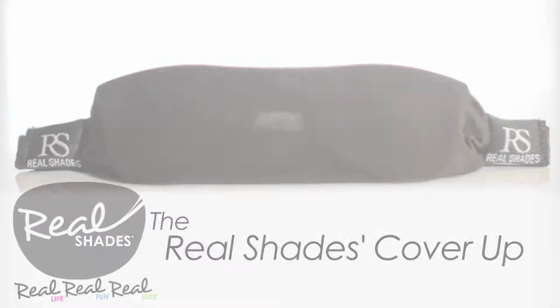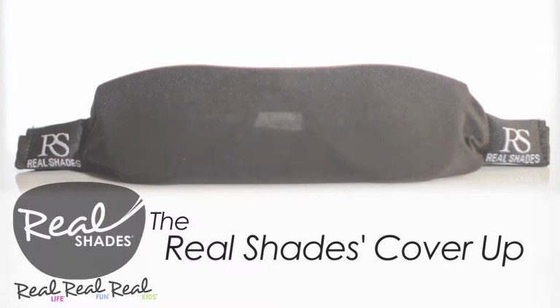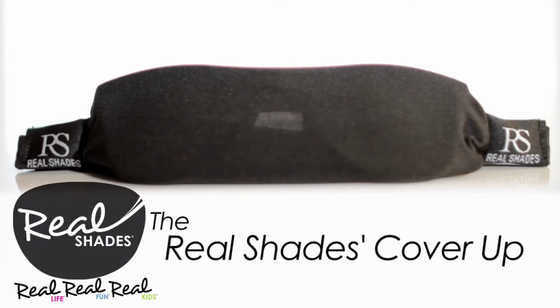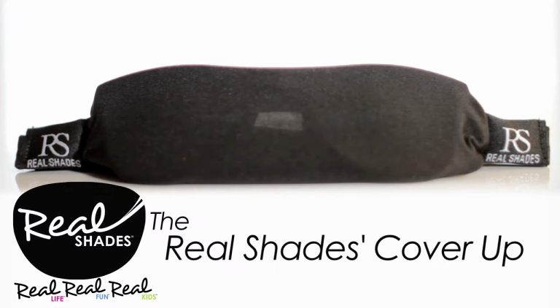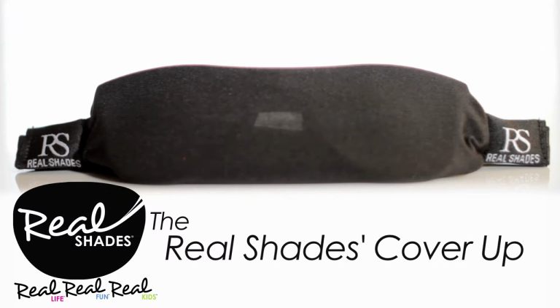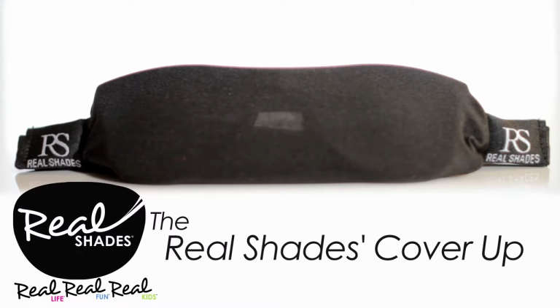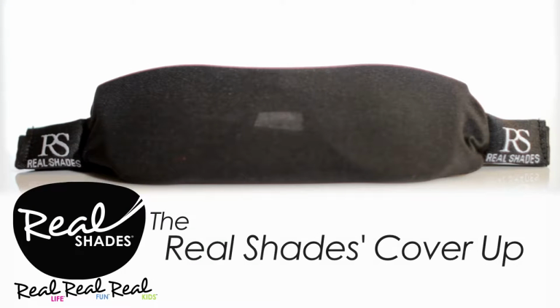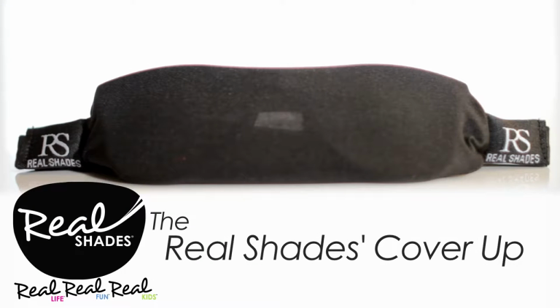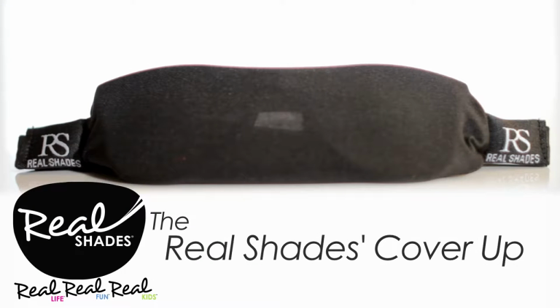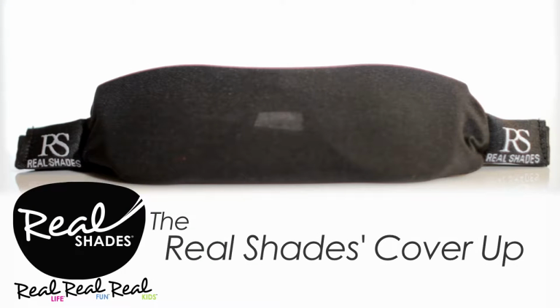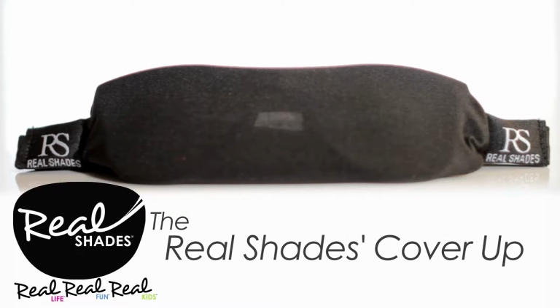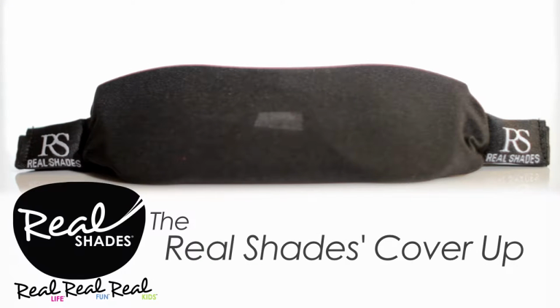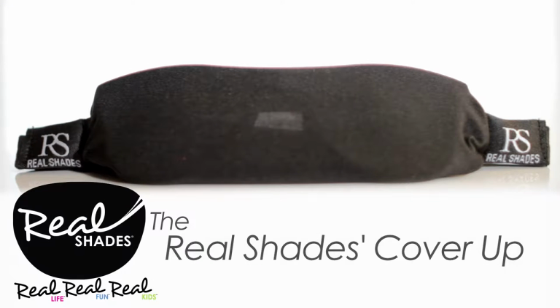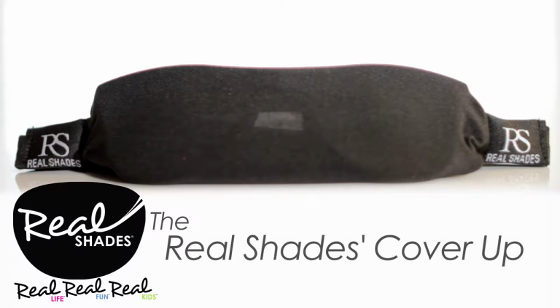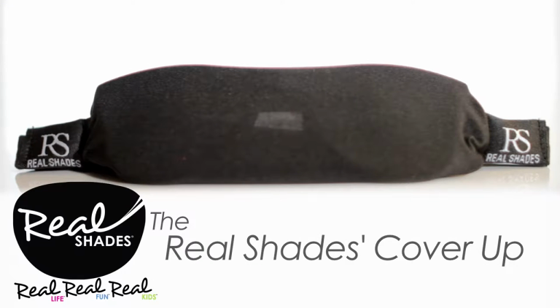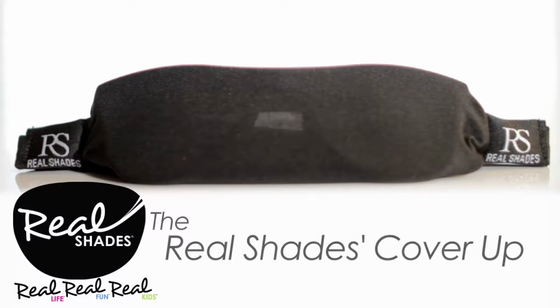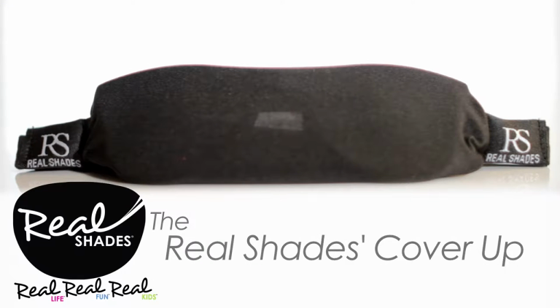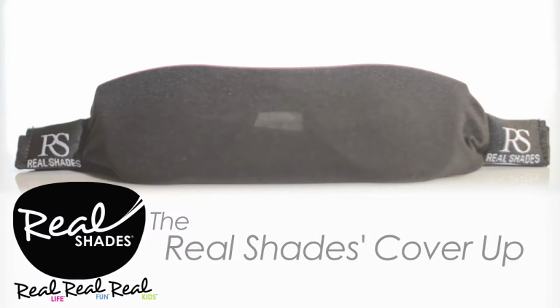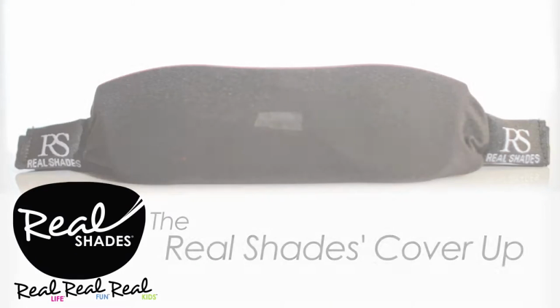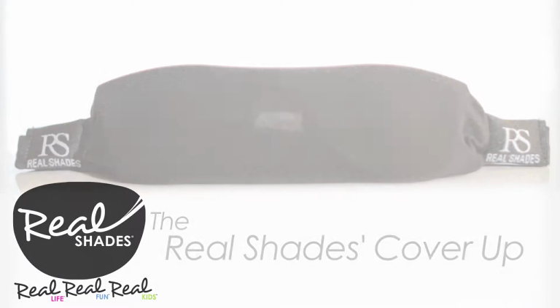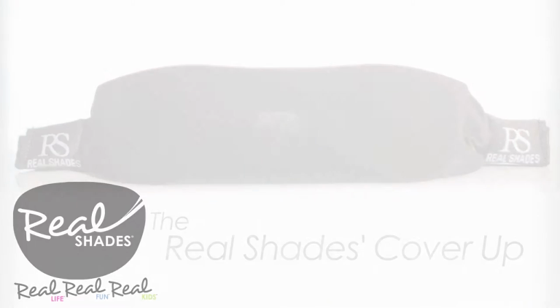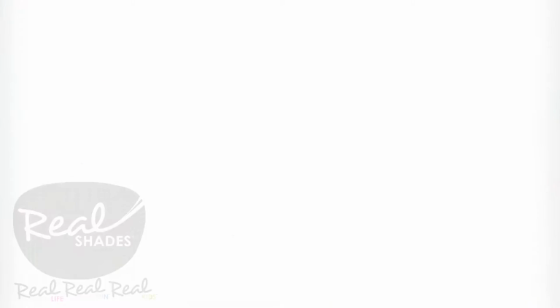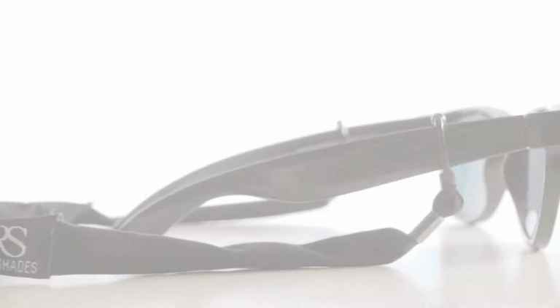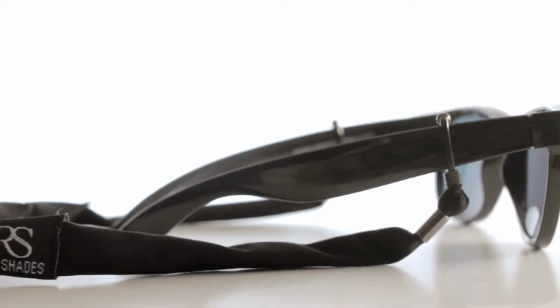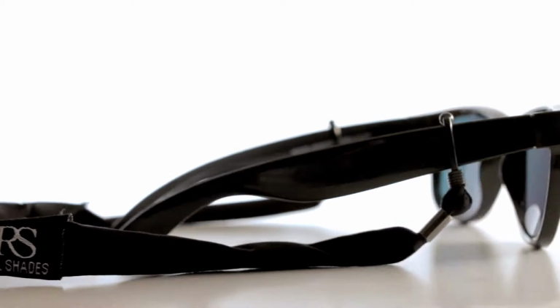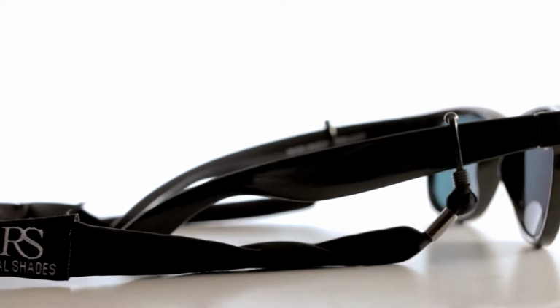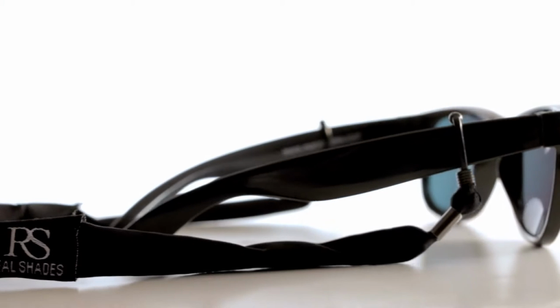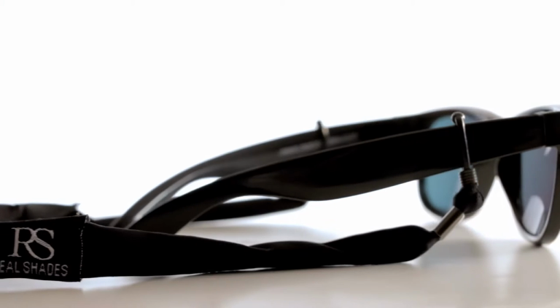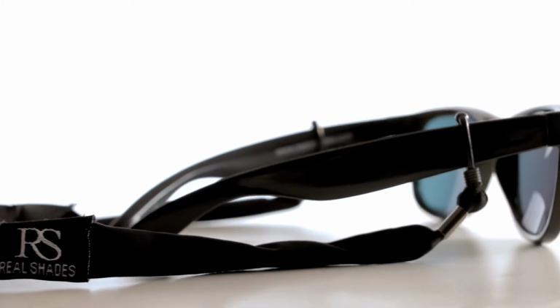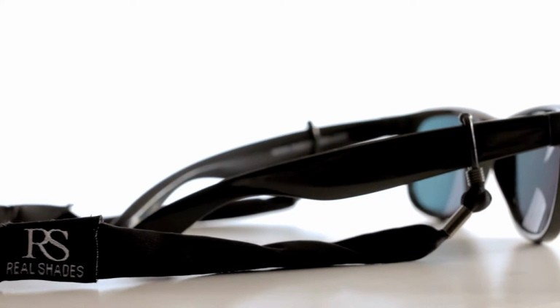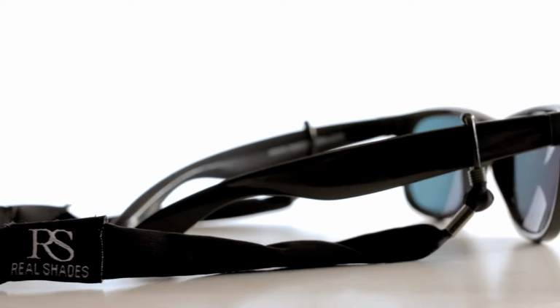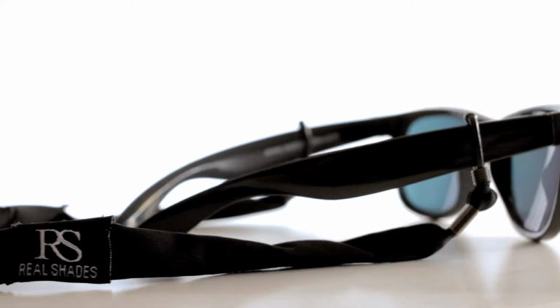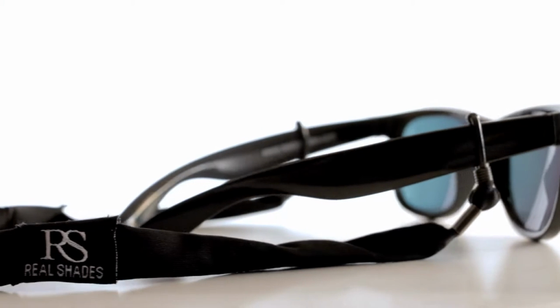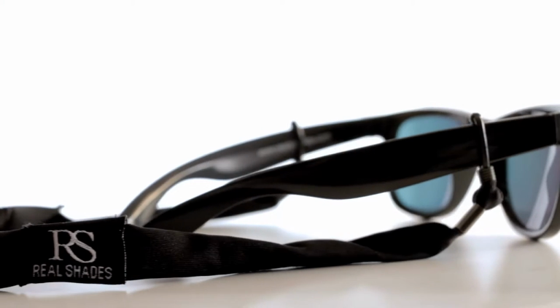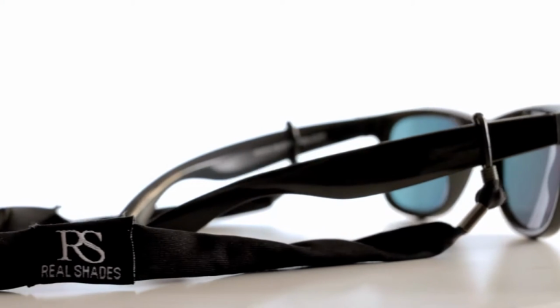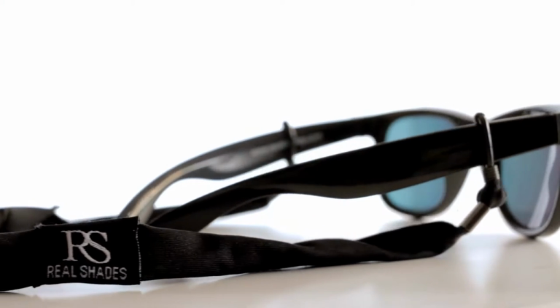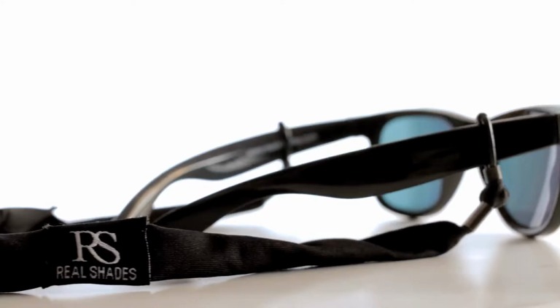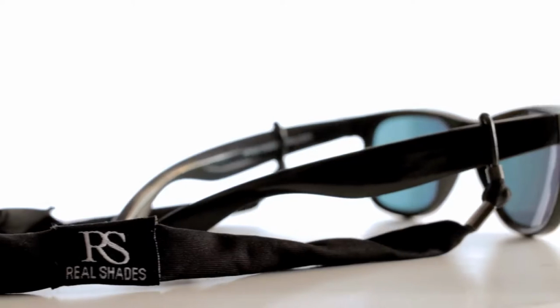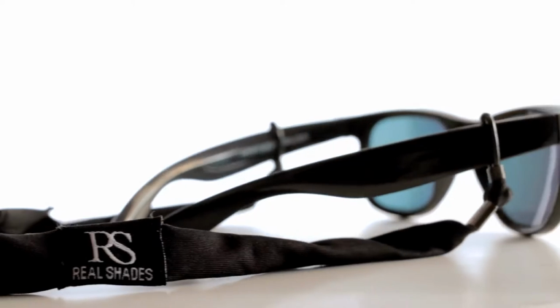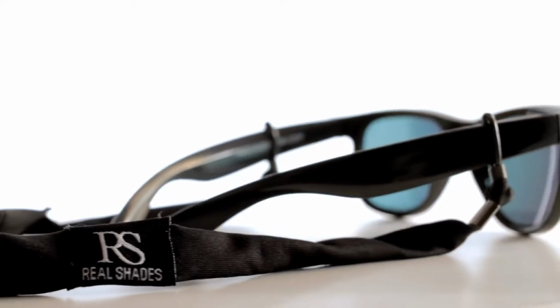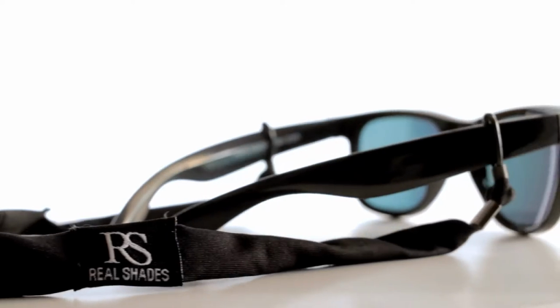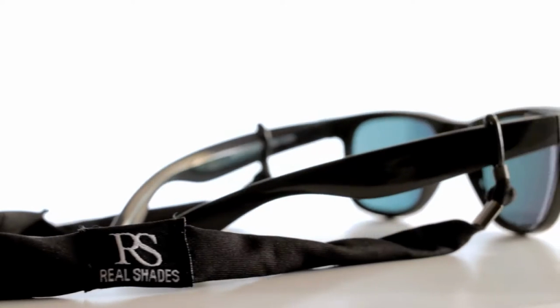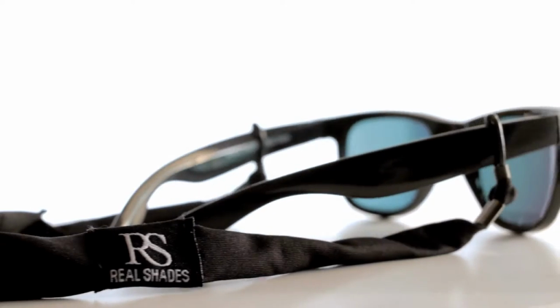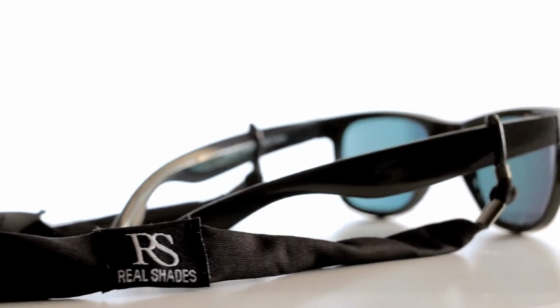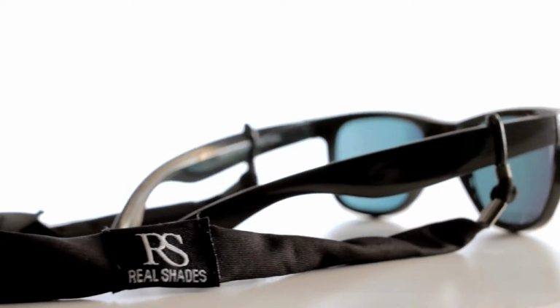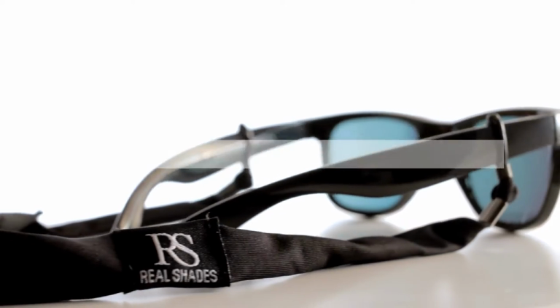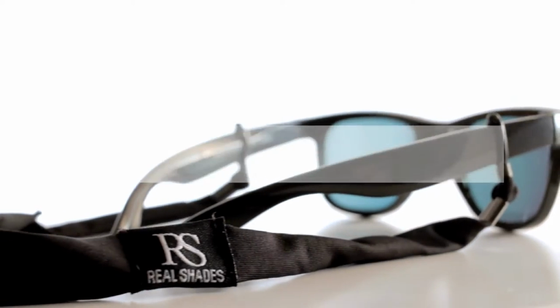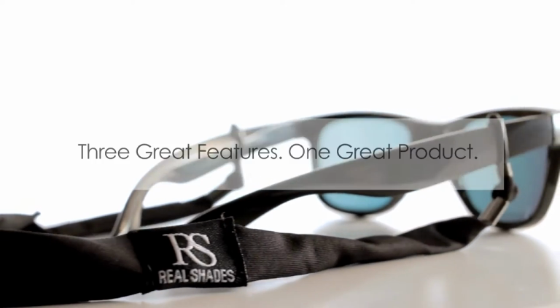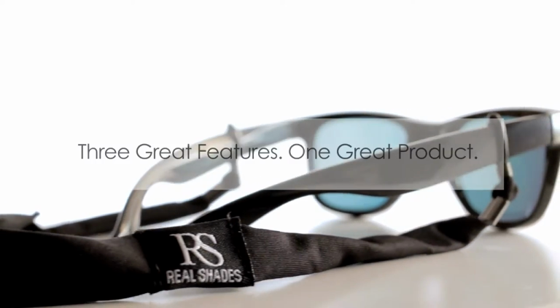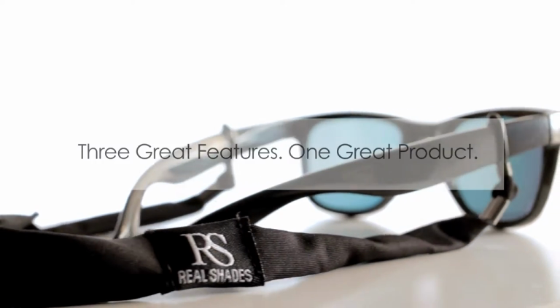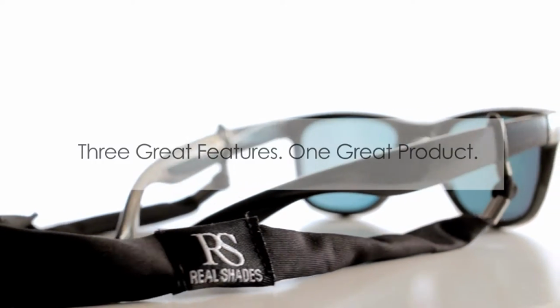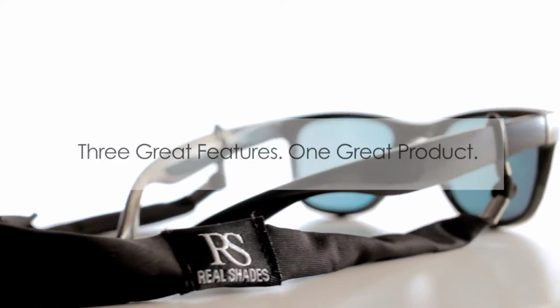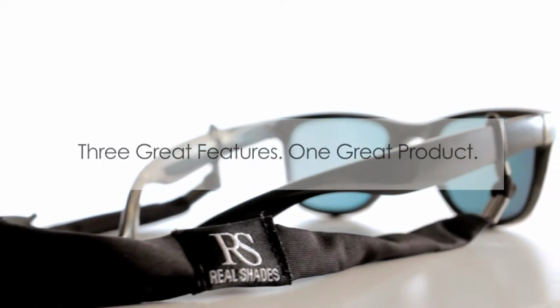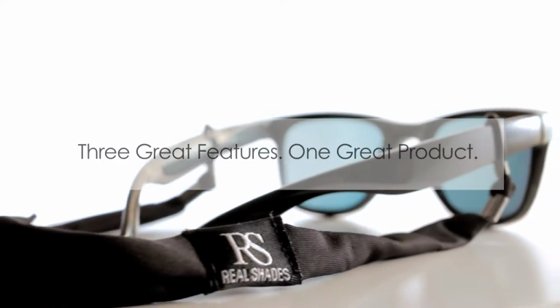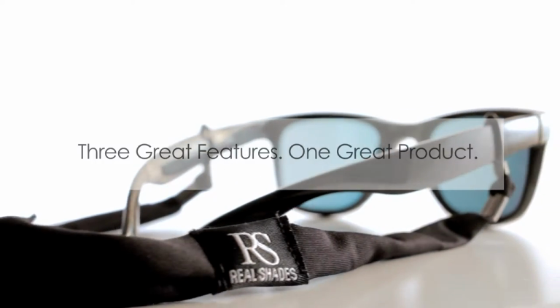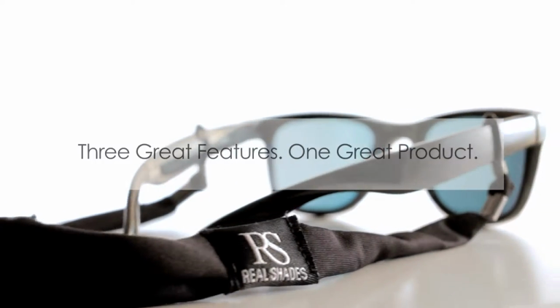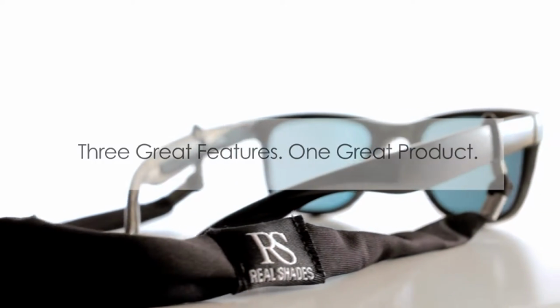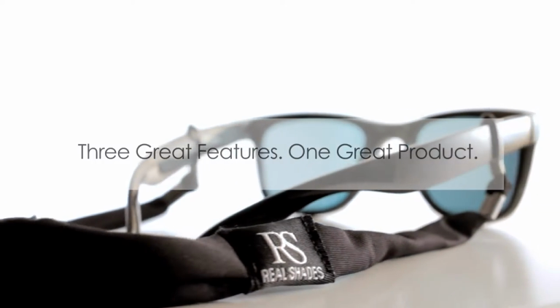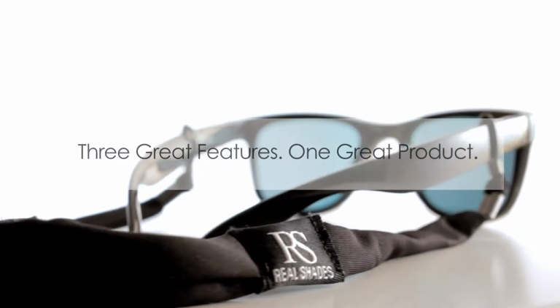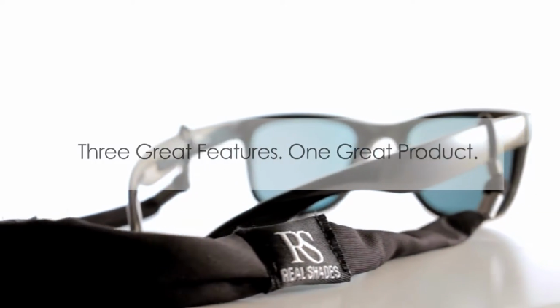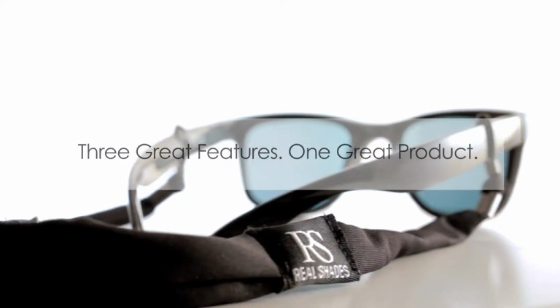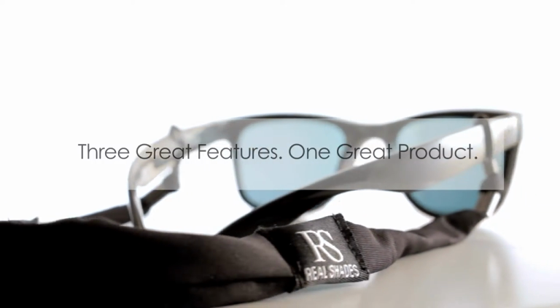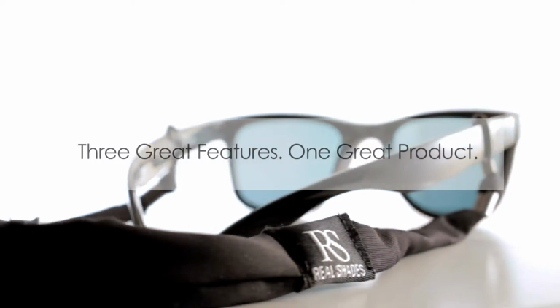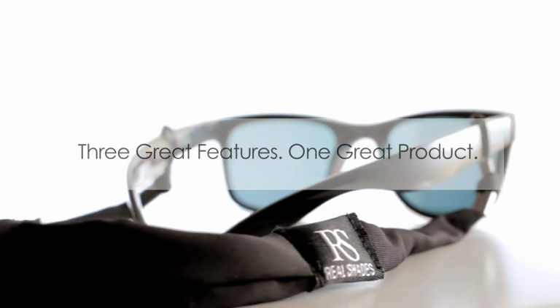Introducing the latest innovation from Real Shades: the Real Shades Cover-Up. Three great features, one great product.